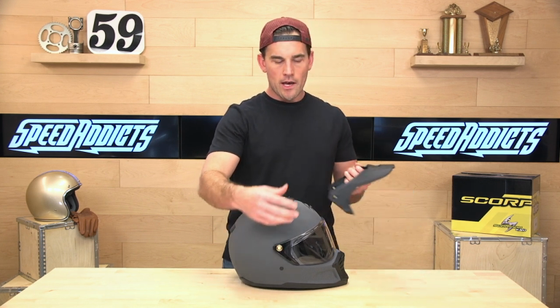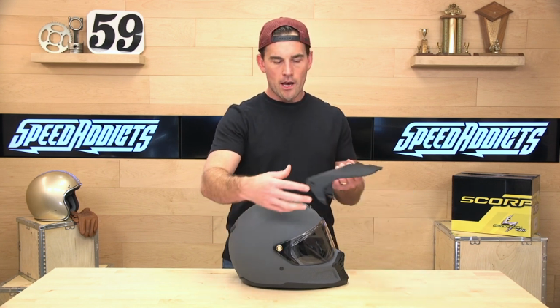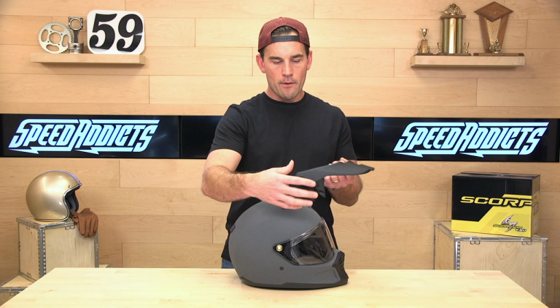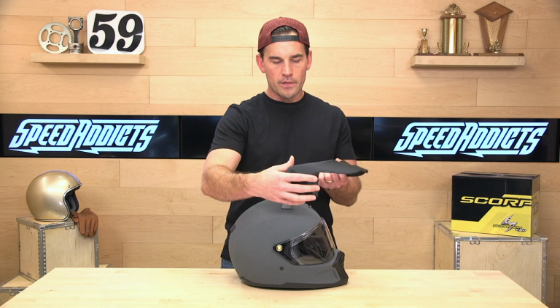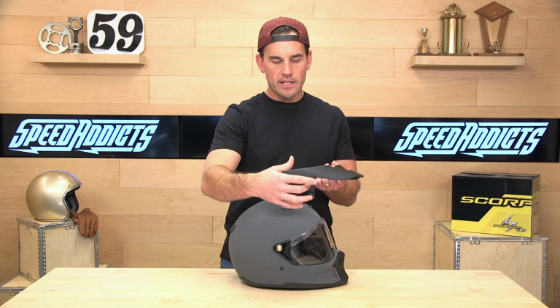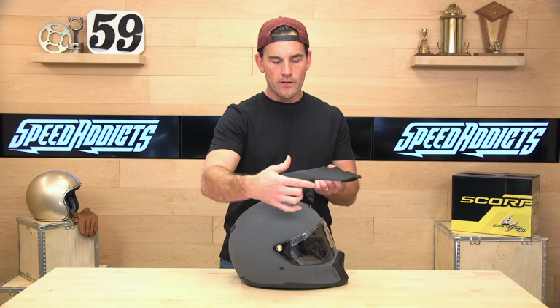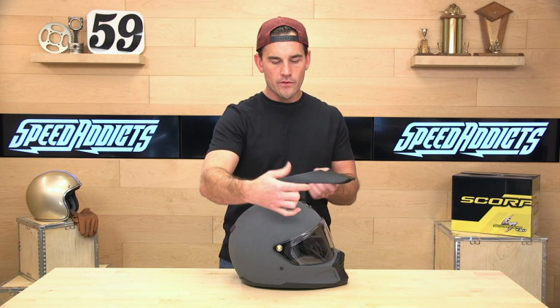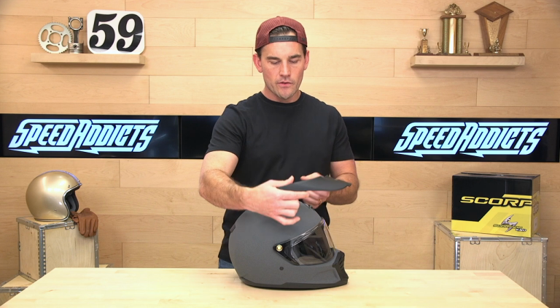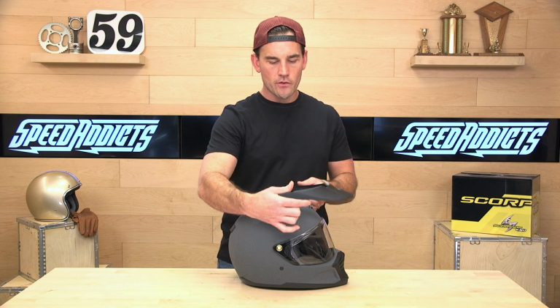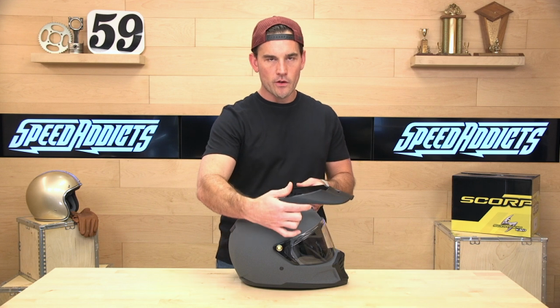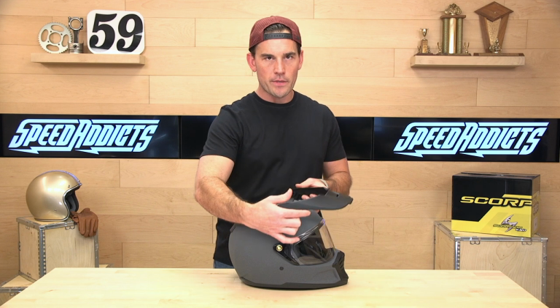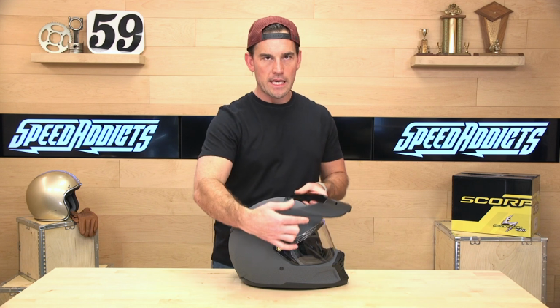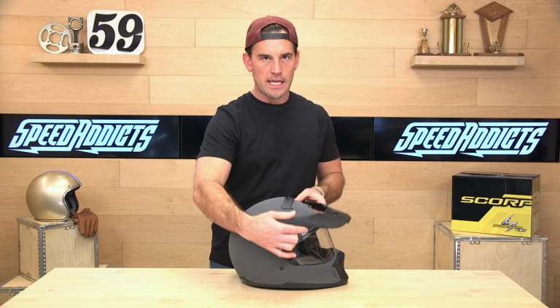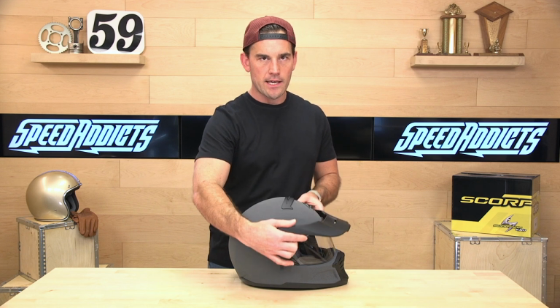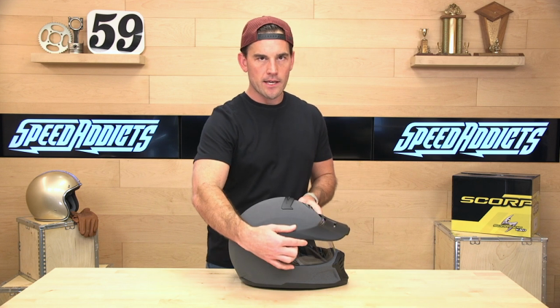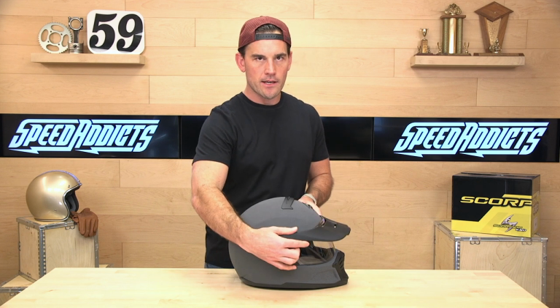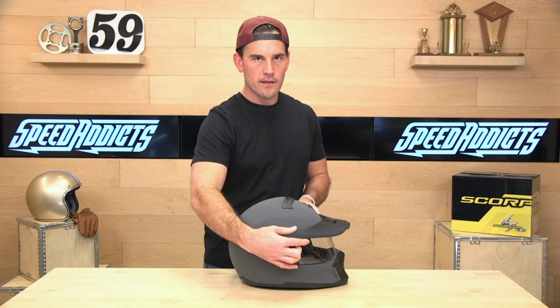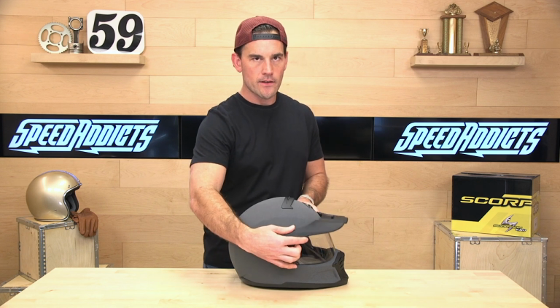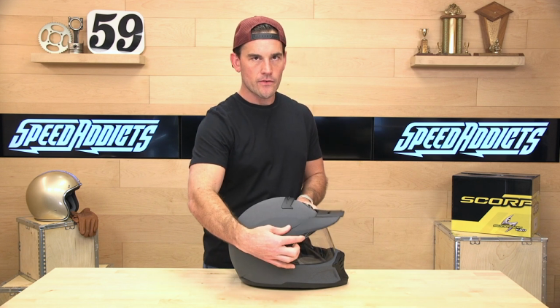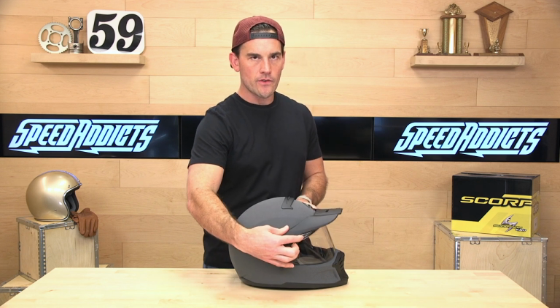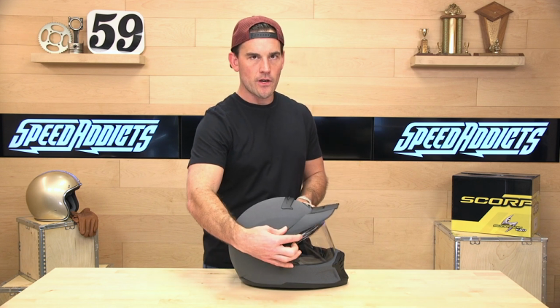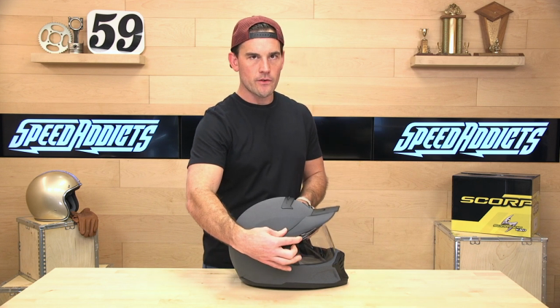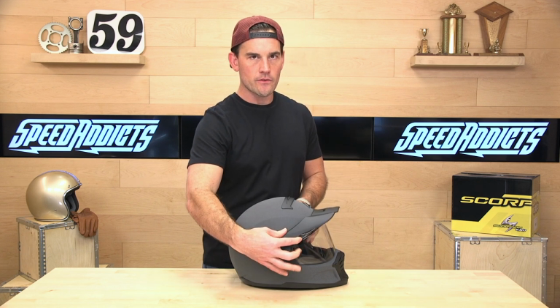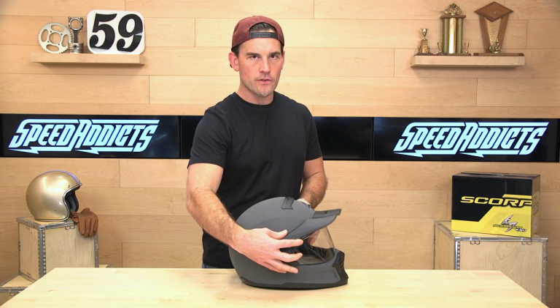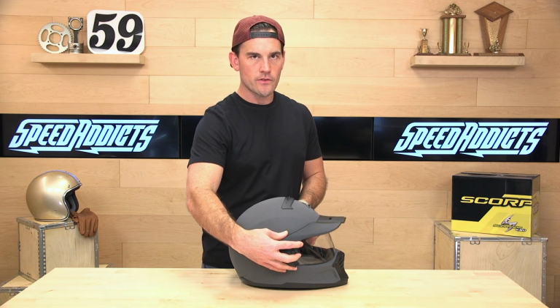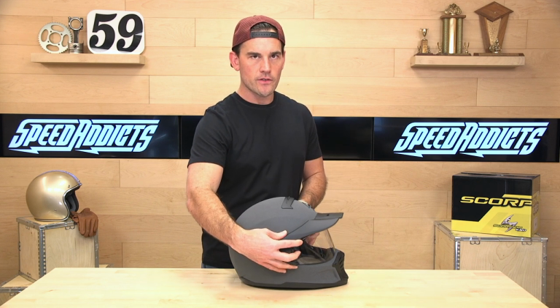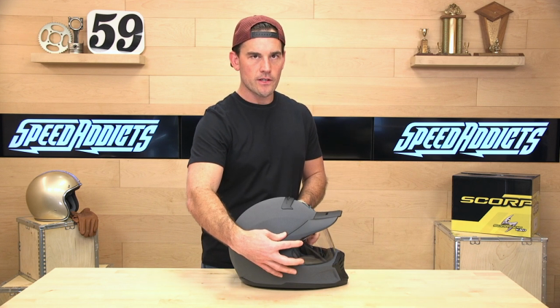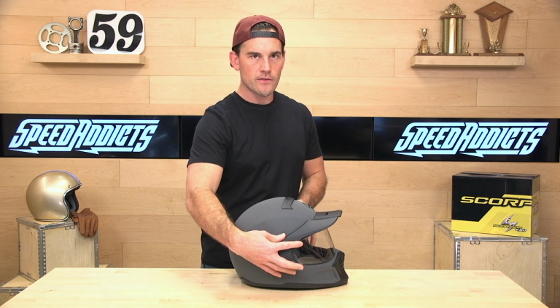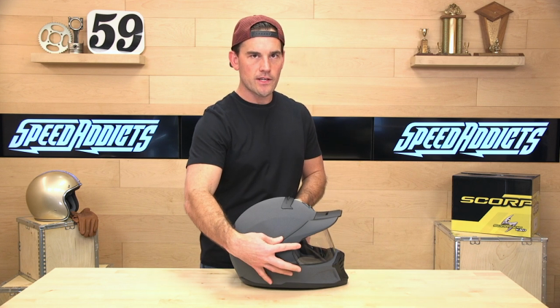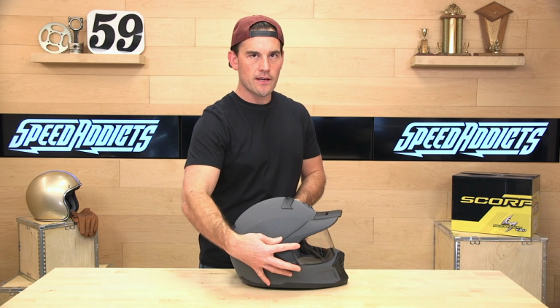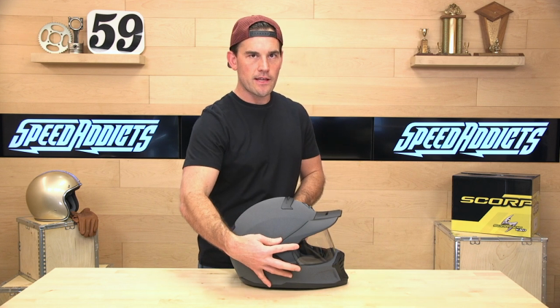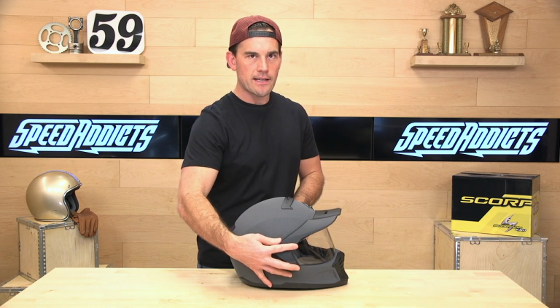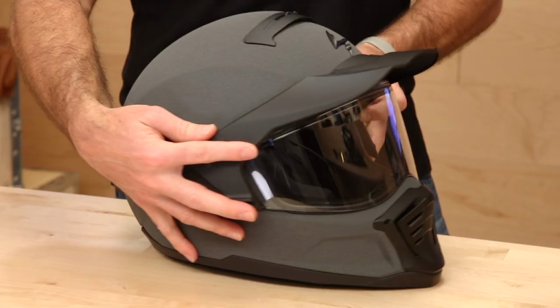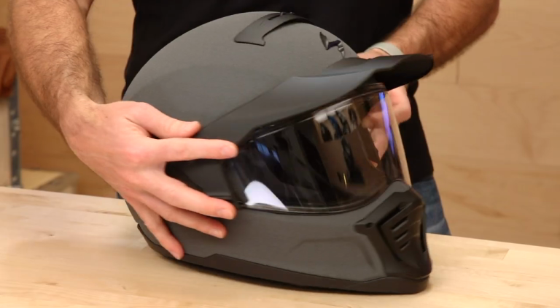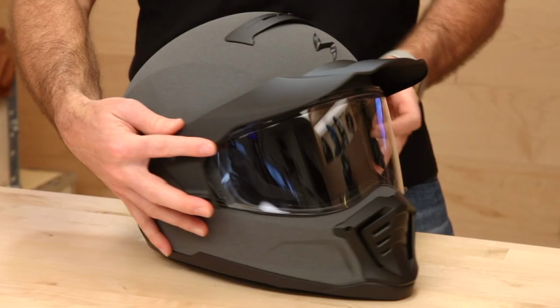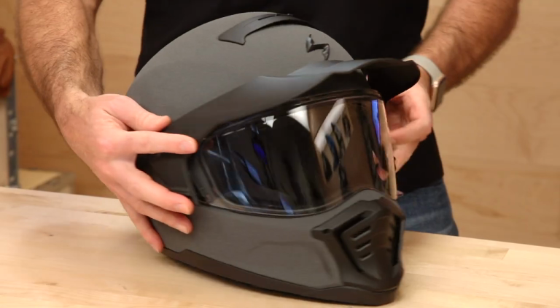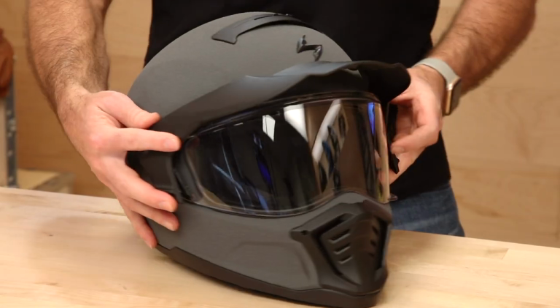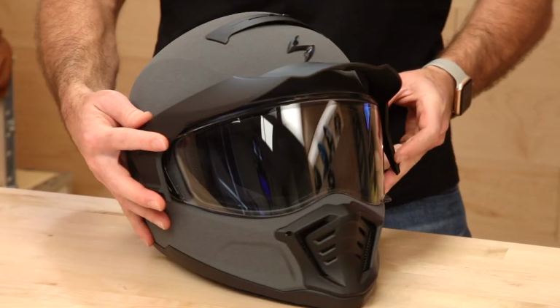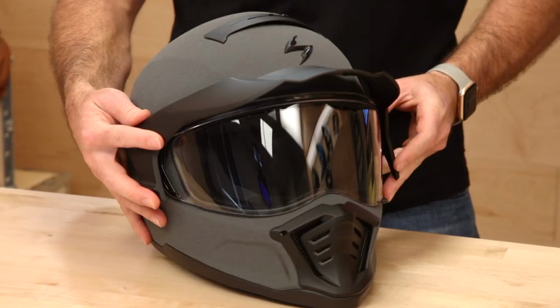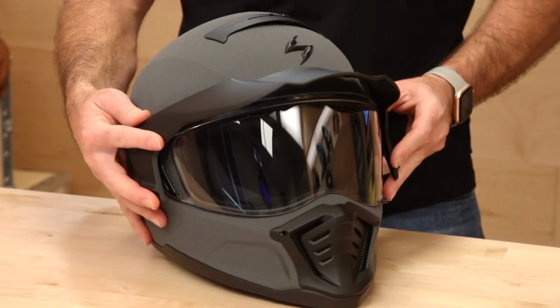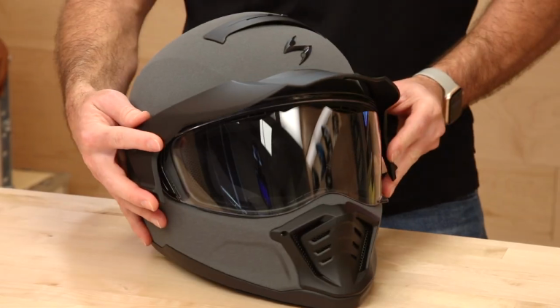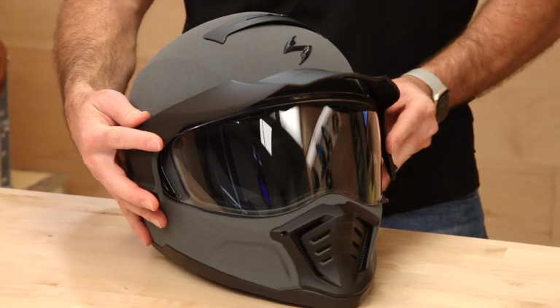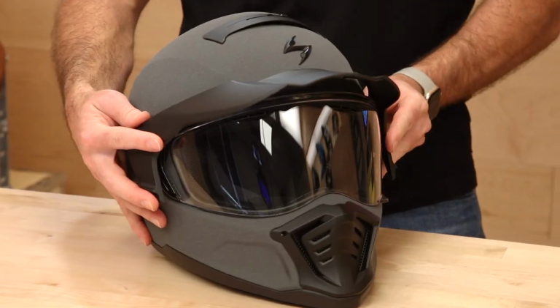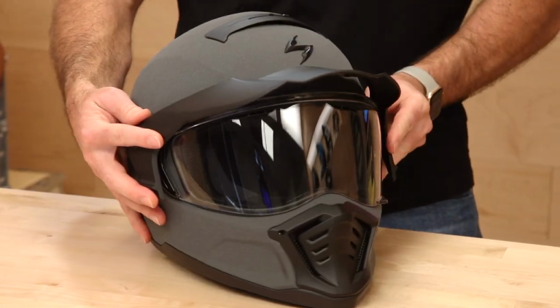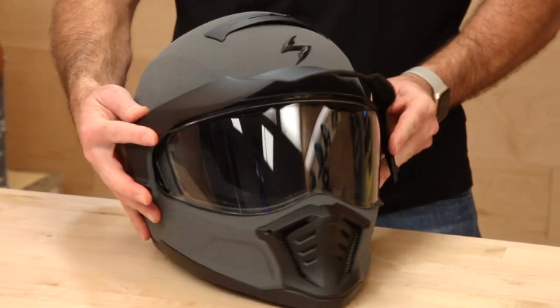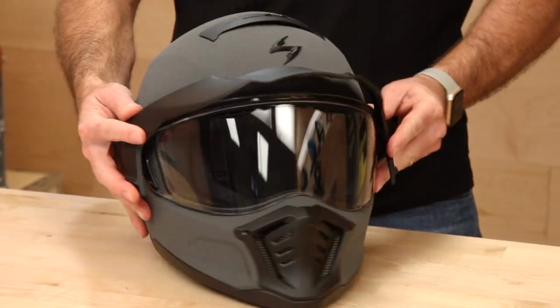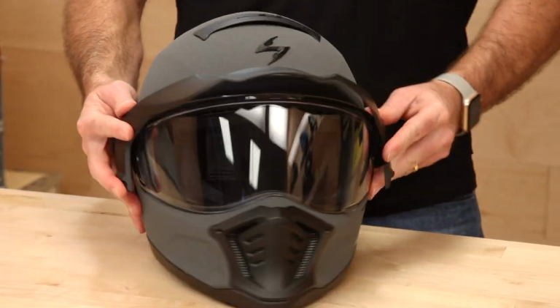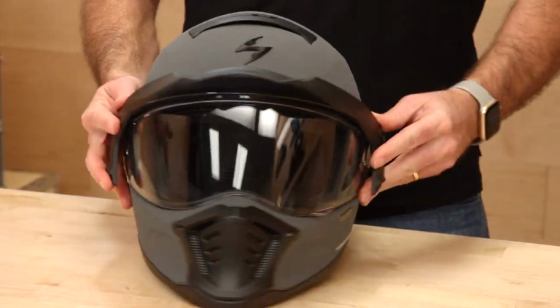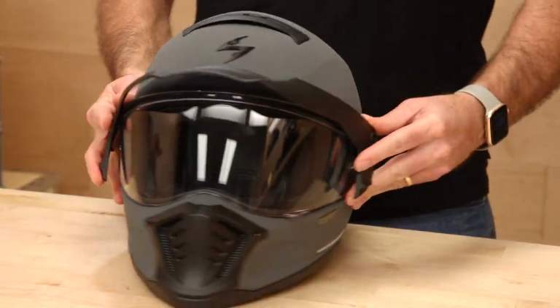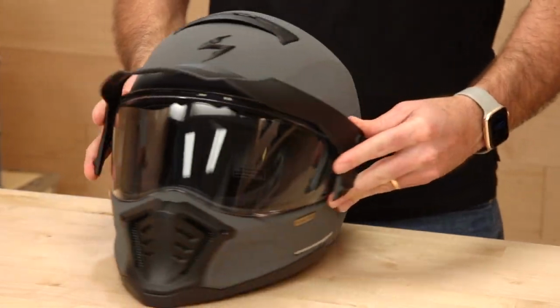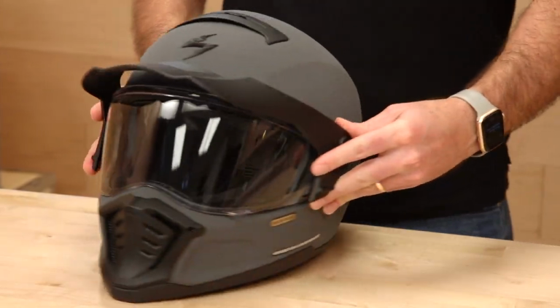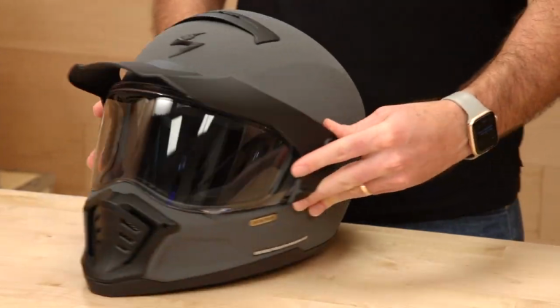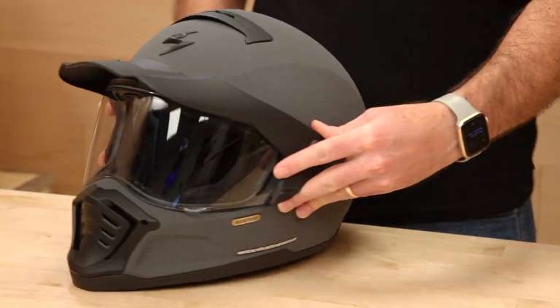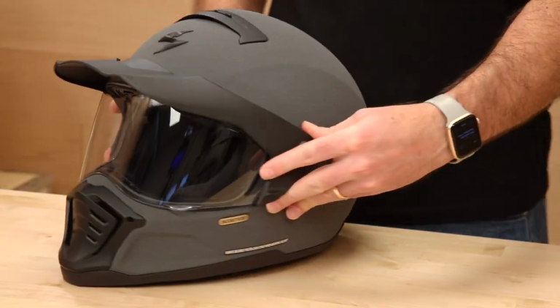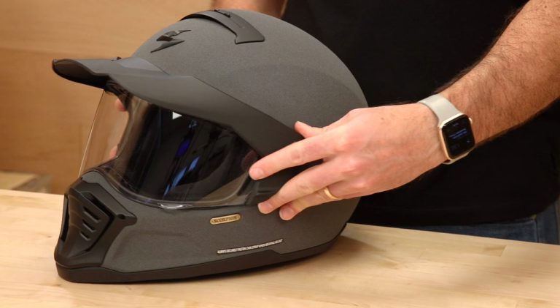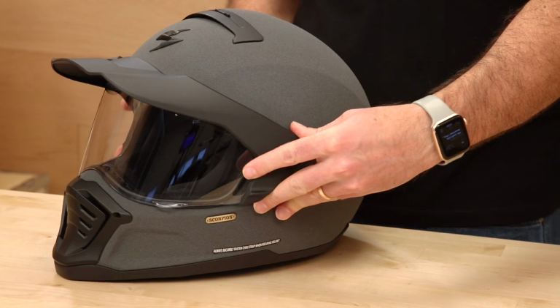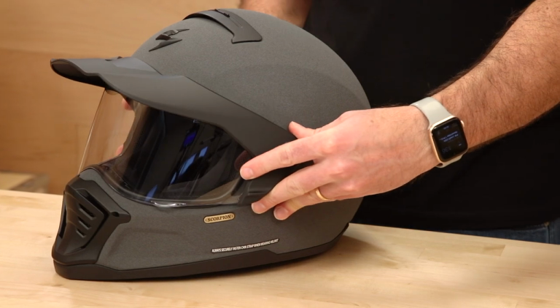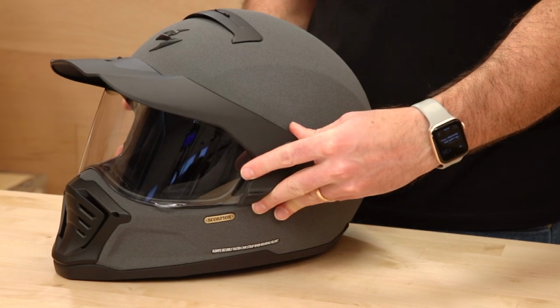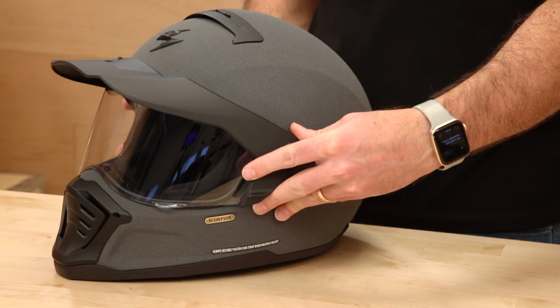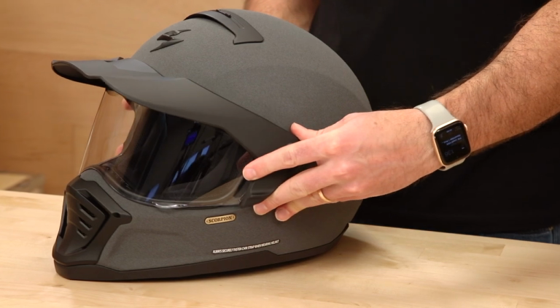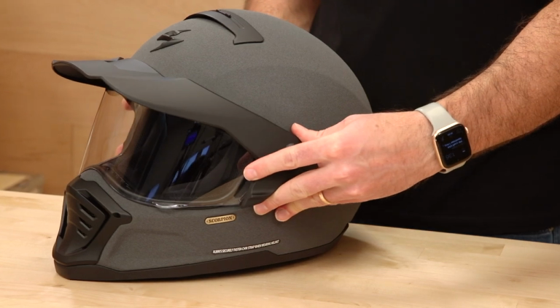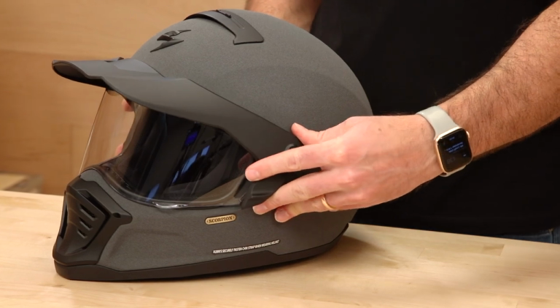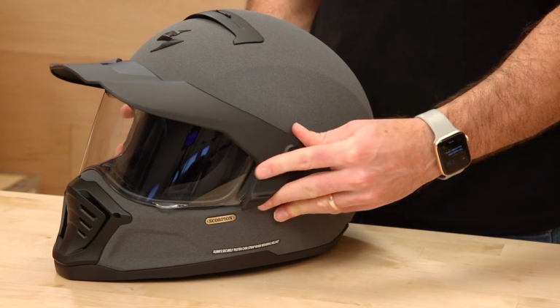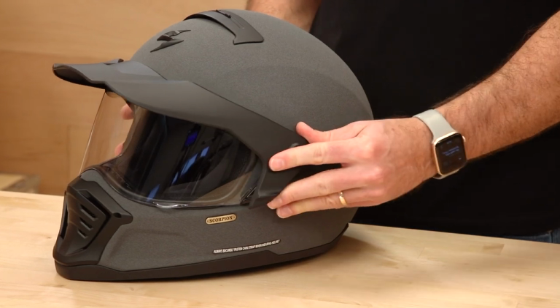They also include a peak. Just so you see how that sits — if you want to run it with the peak, you can.